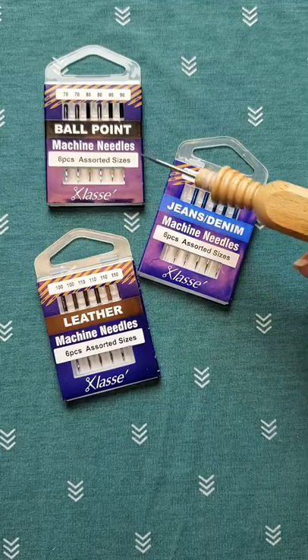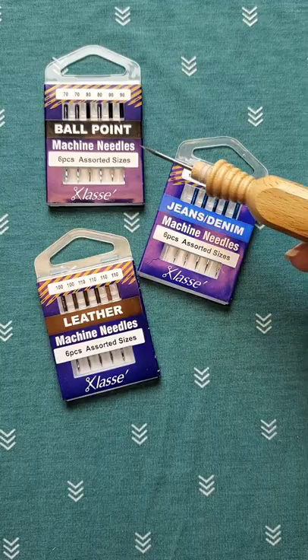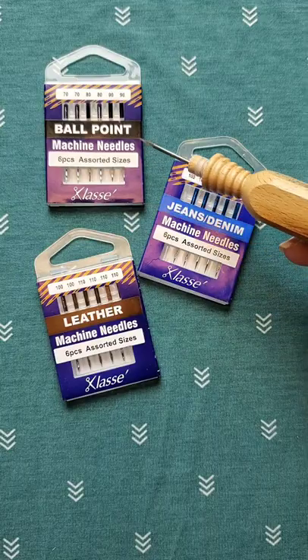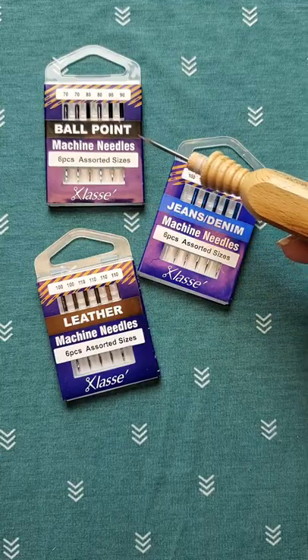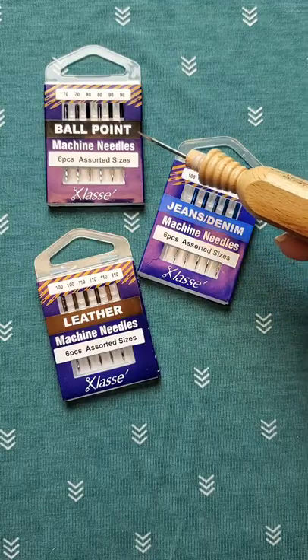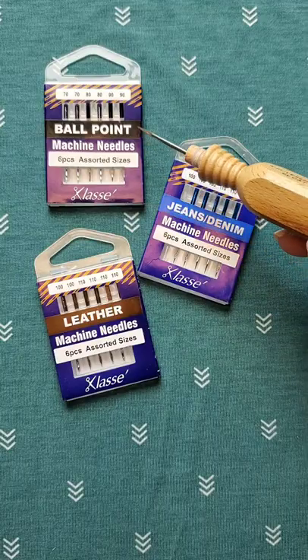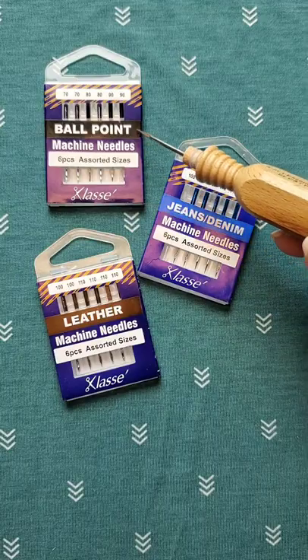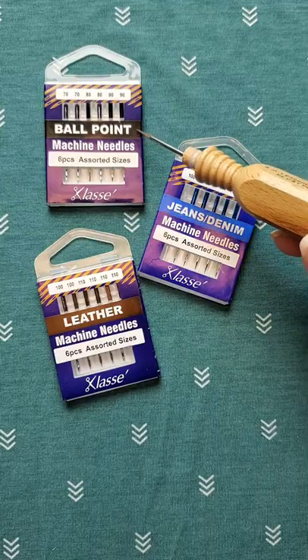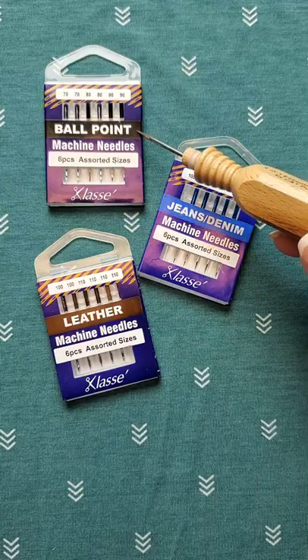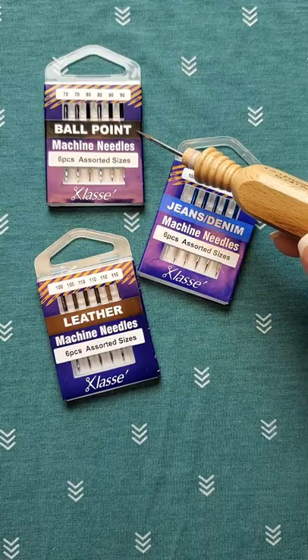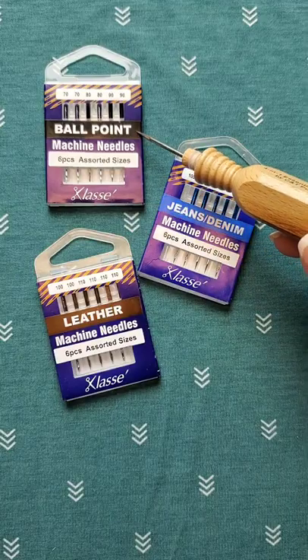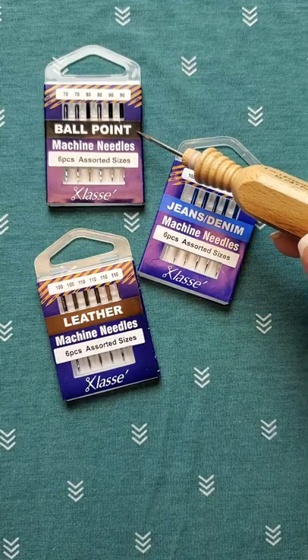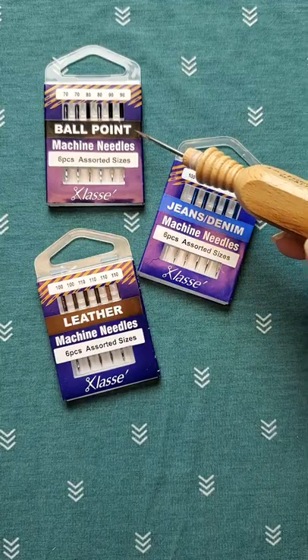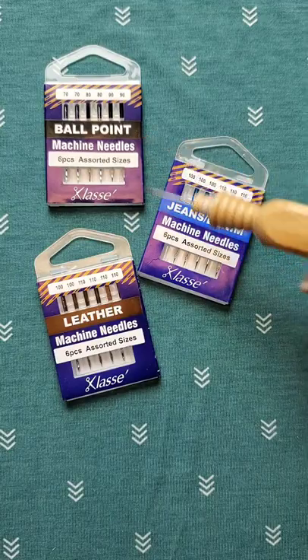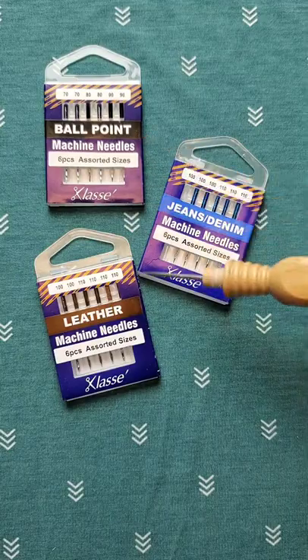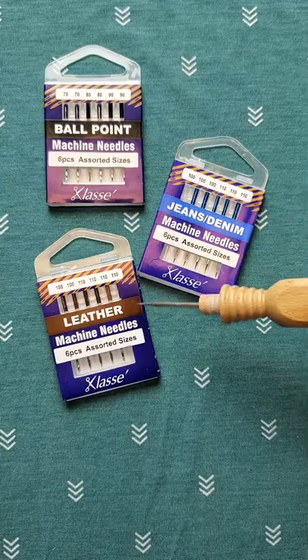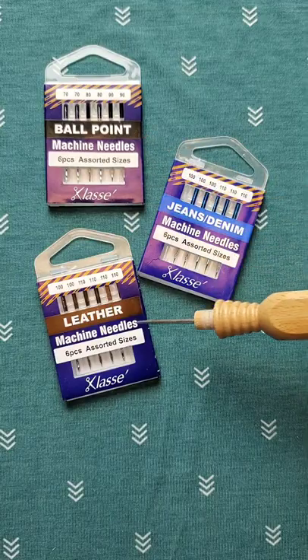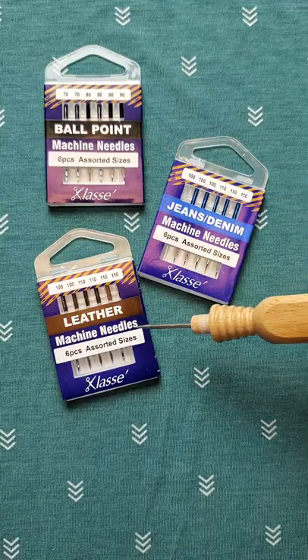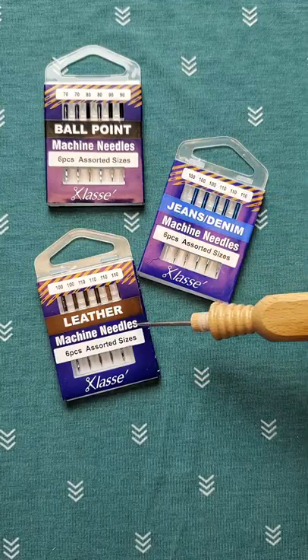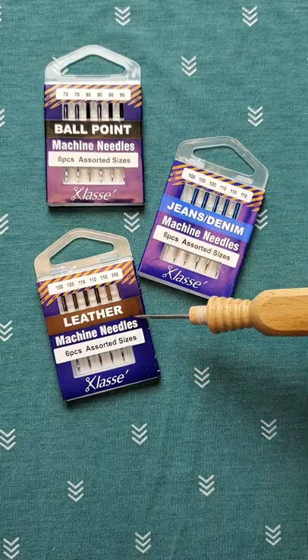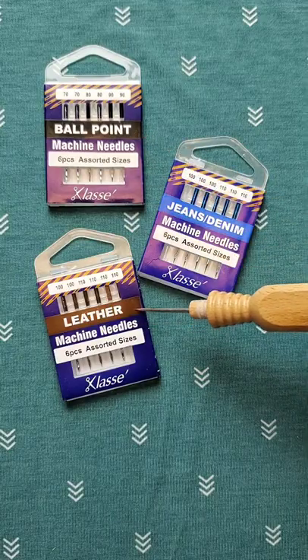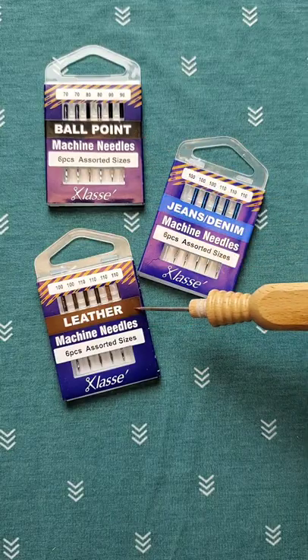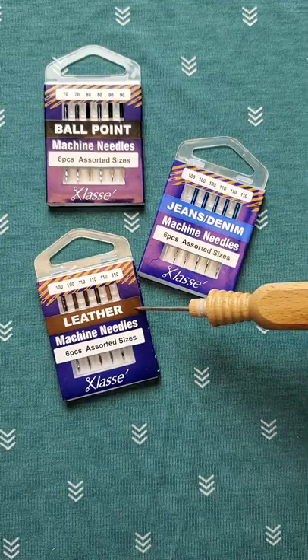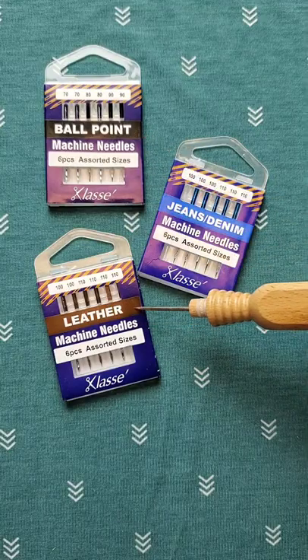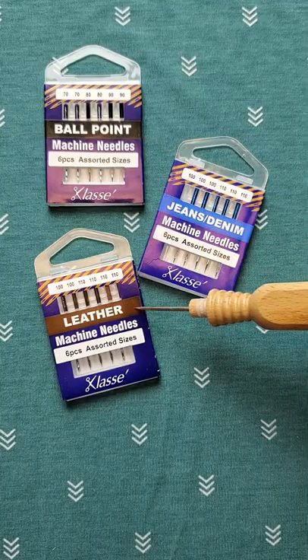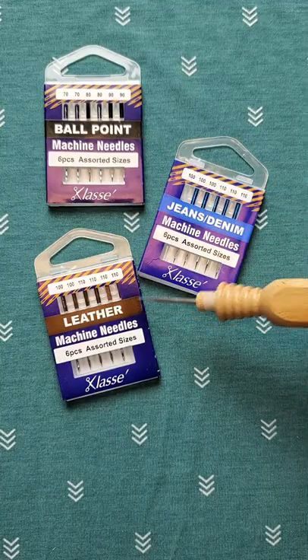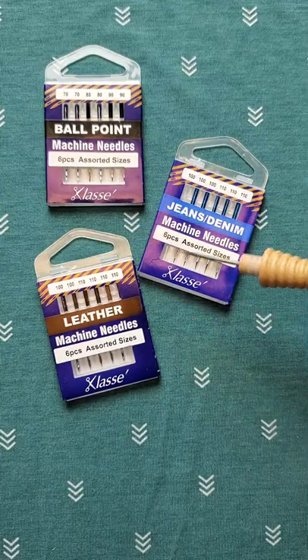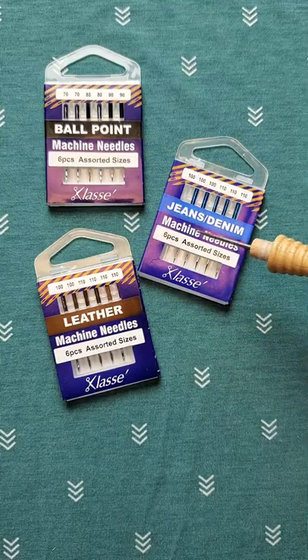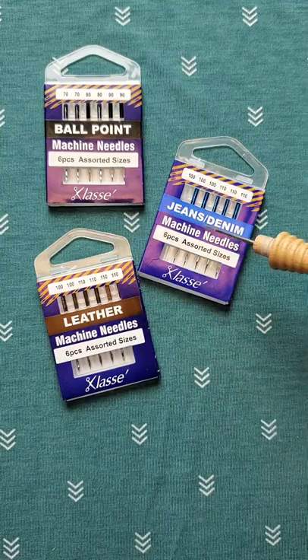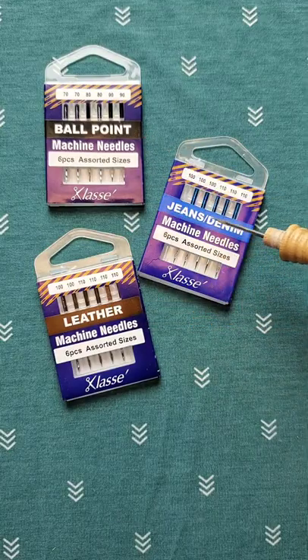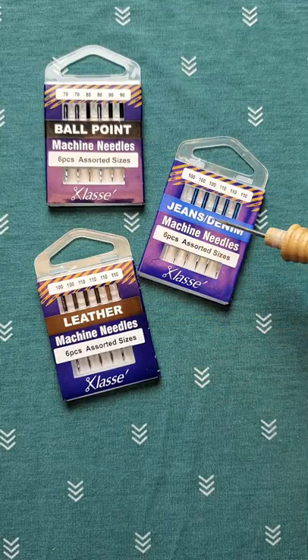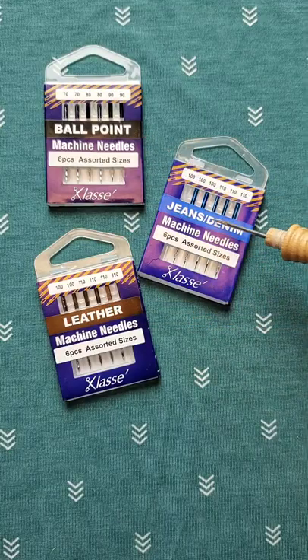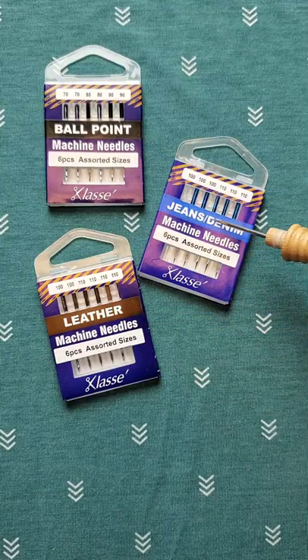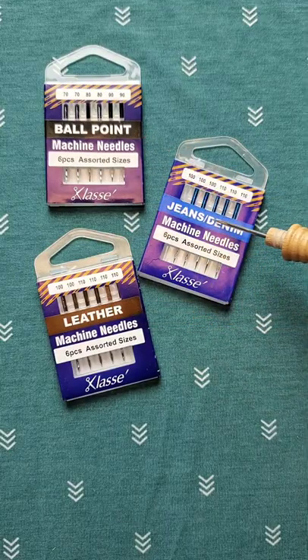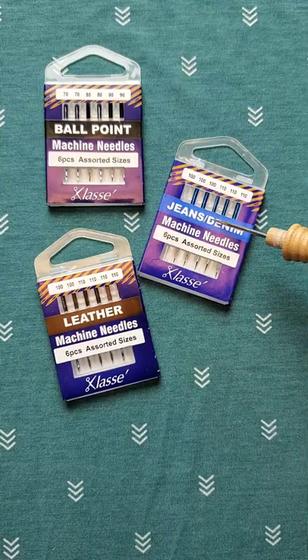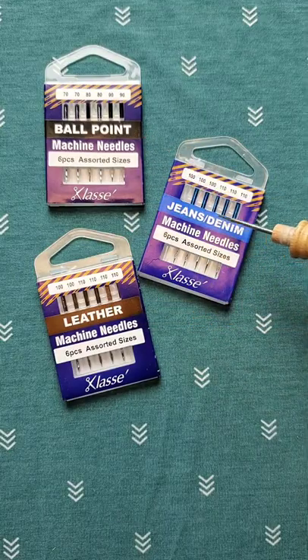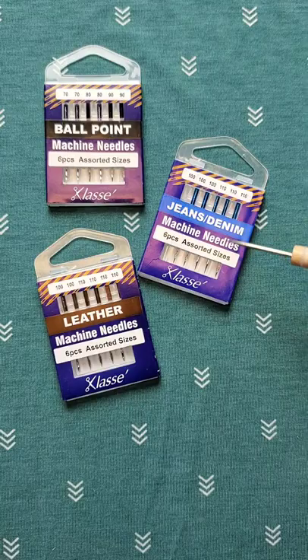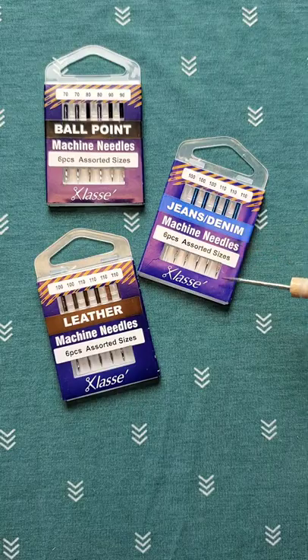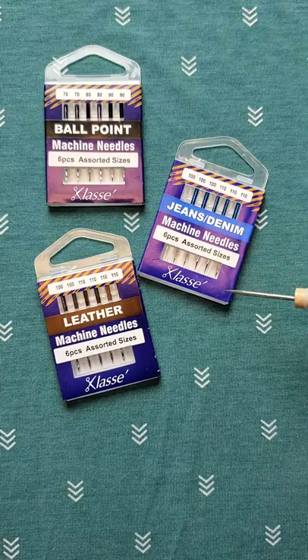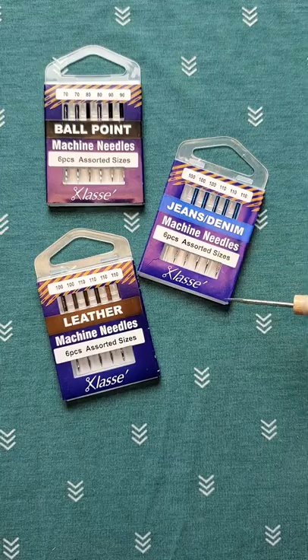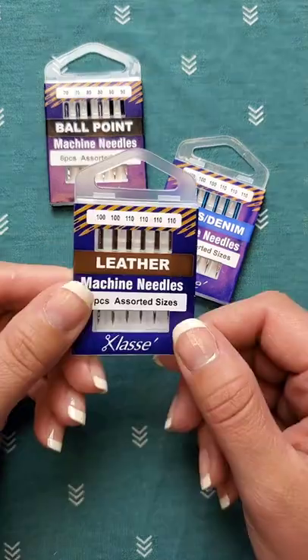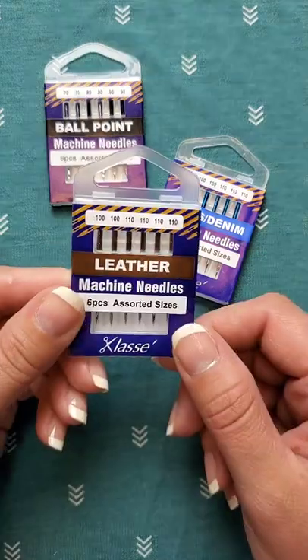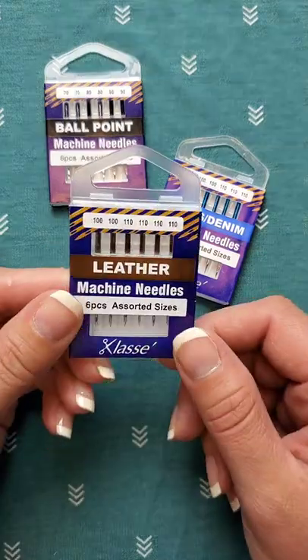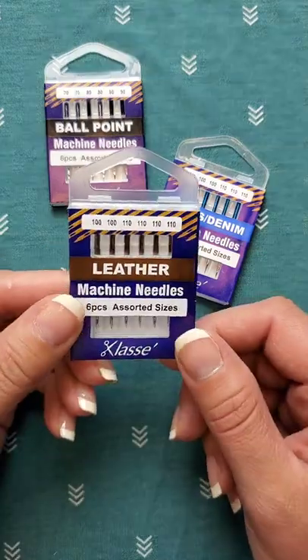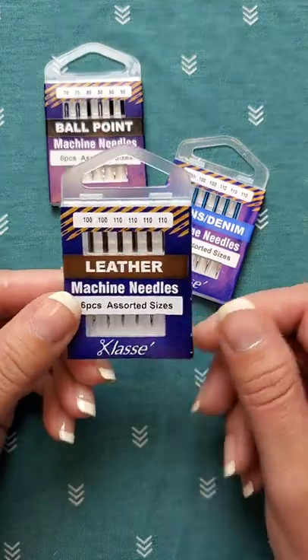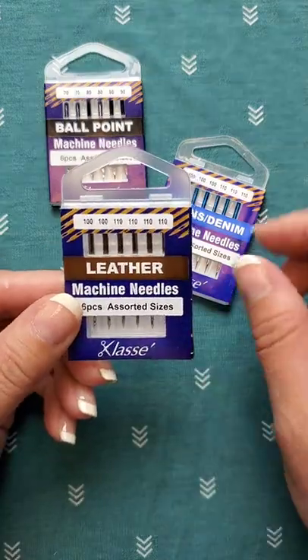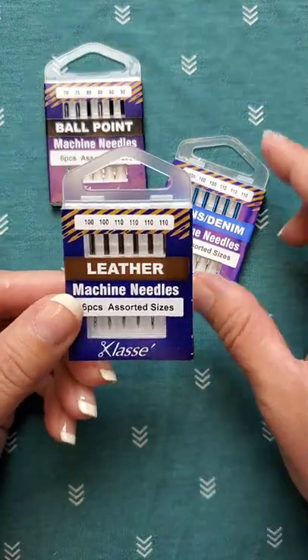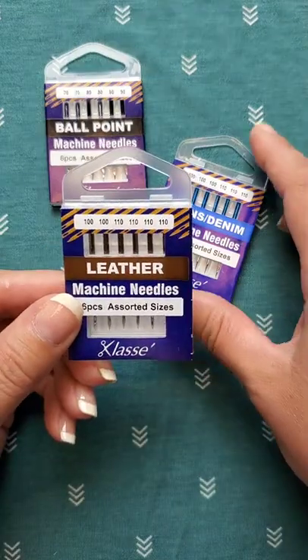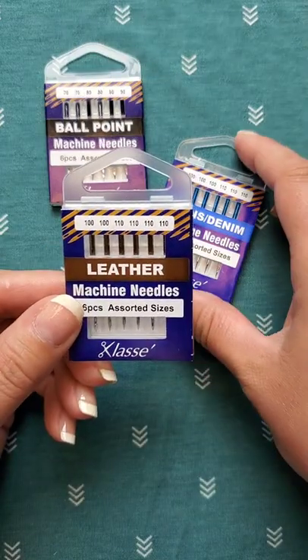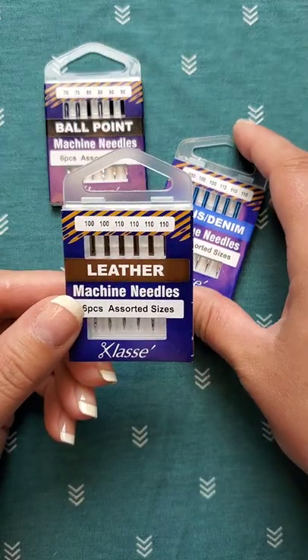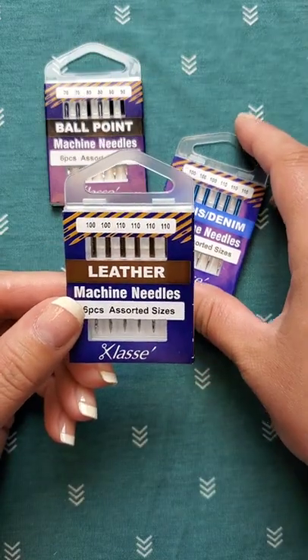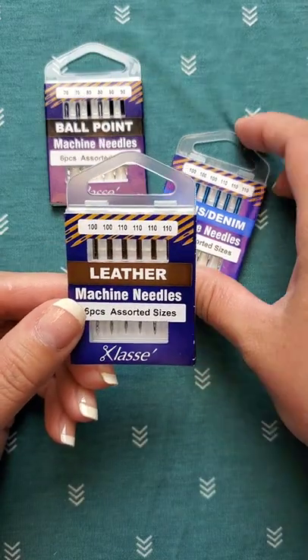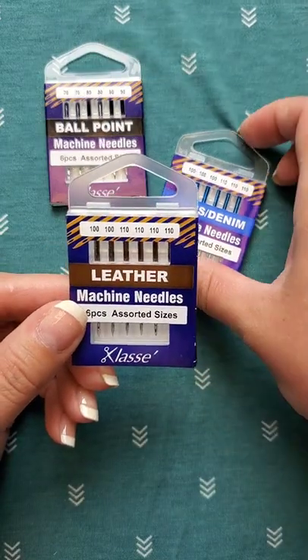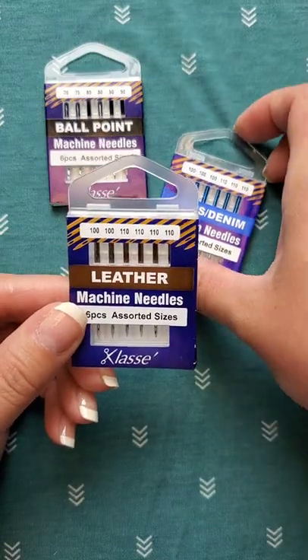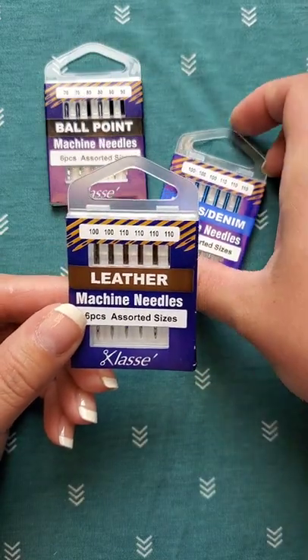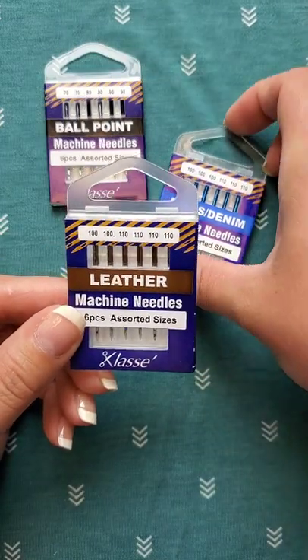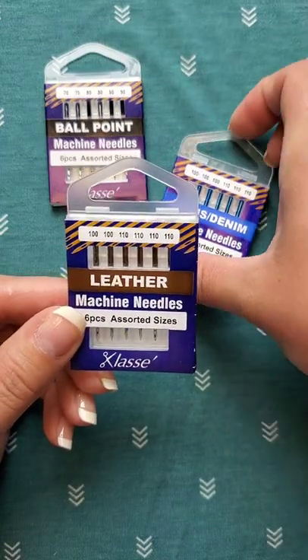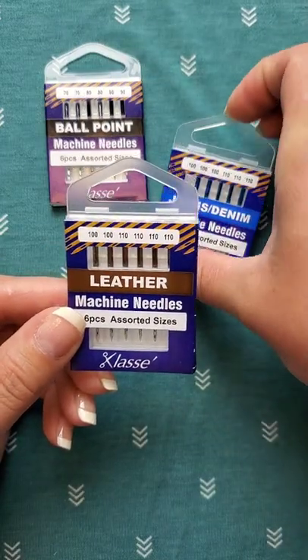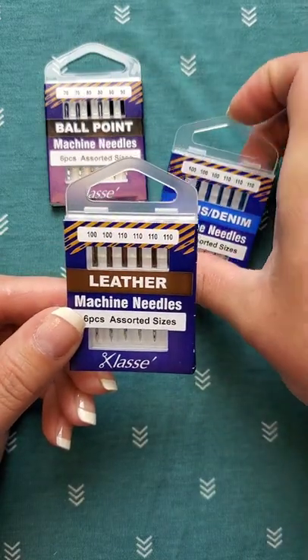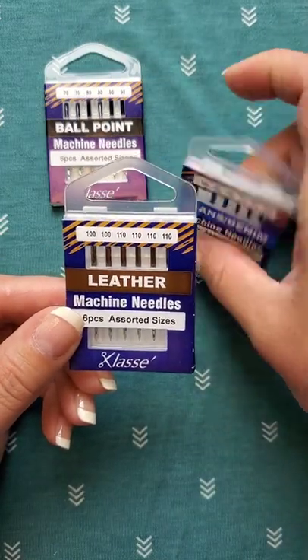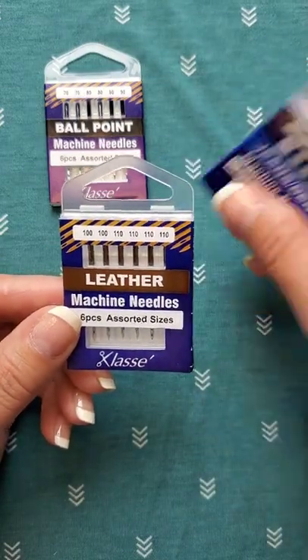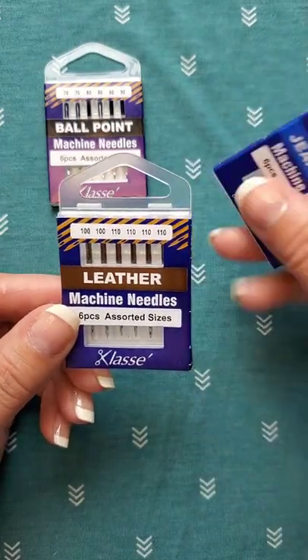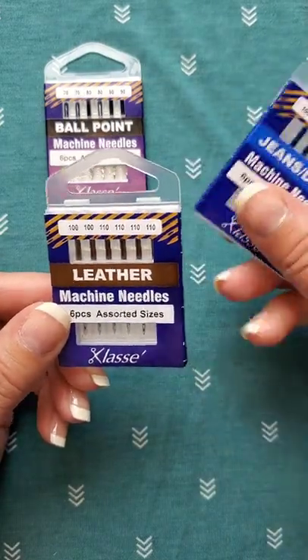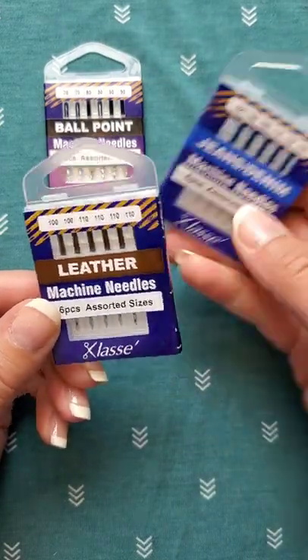Lastly, you have the type. Ballpoint, leather, denim — this is just naming a few. They are specifically designed to work well with the material that you're sewing.